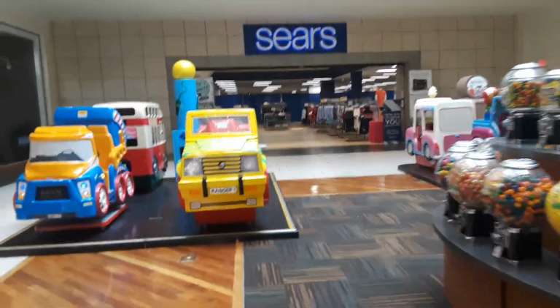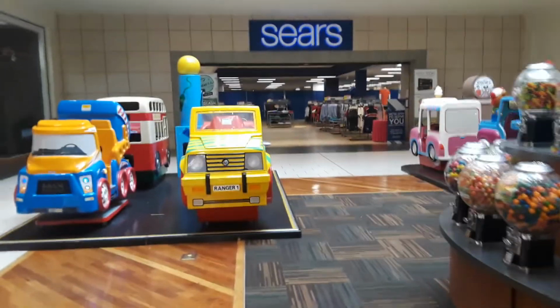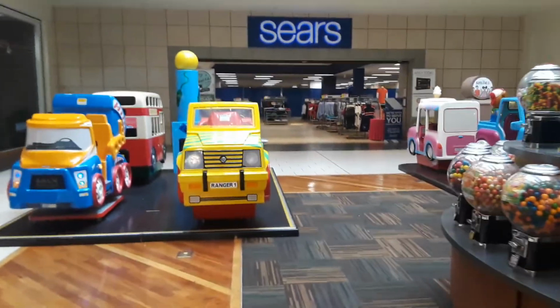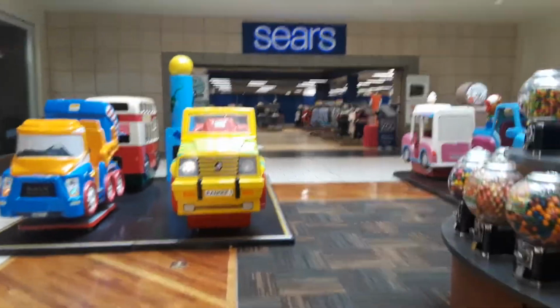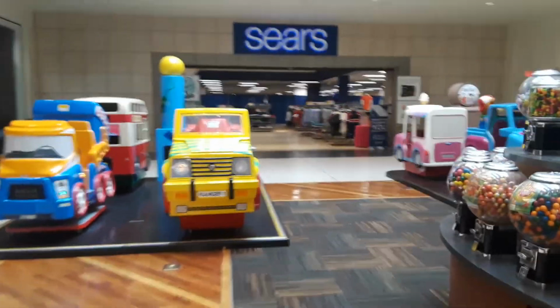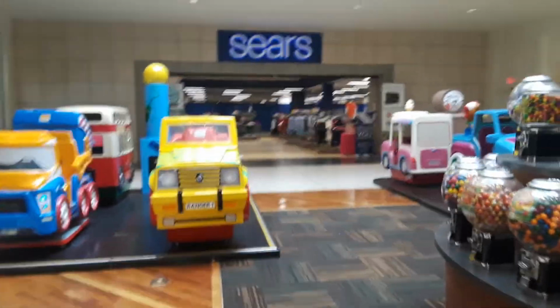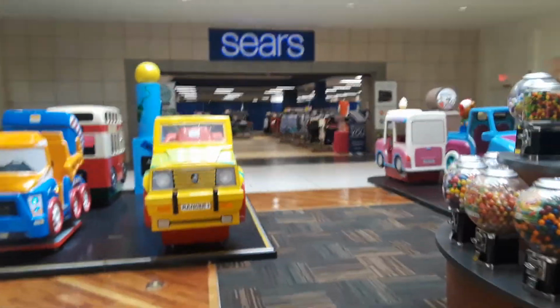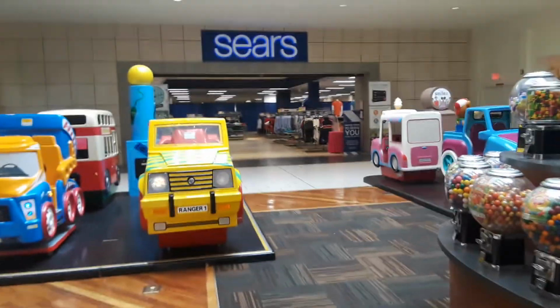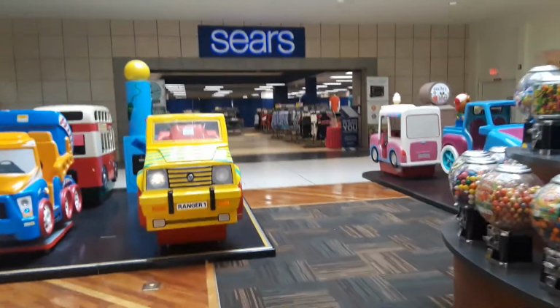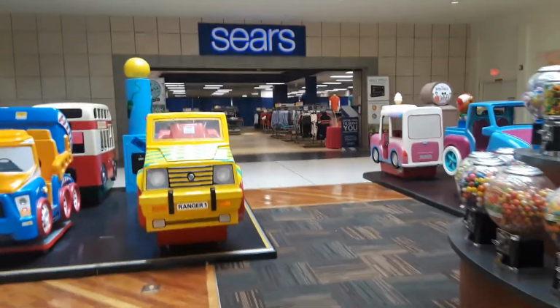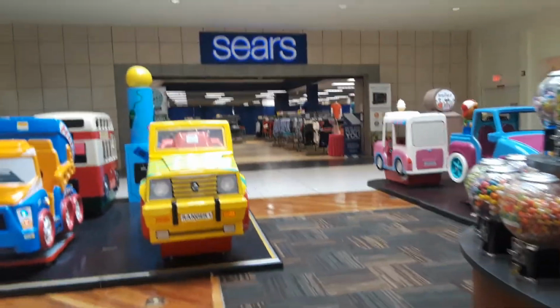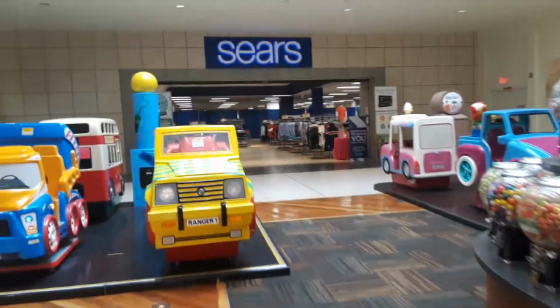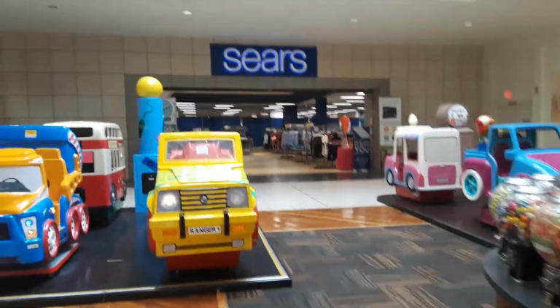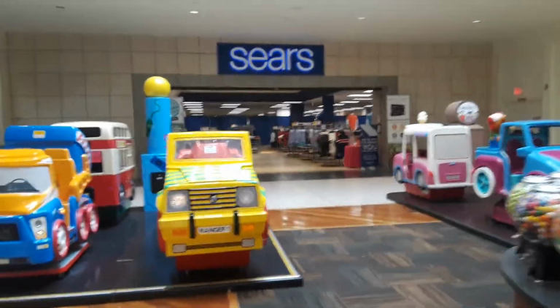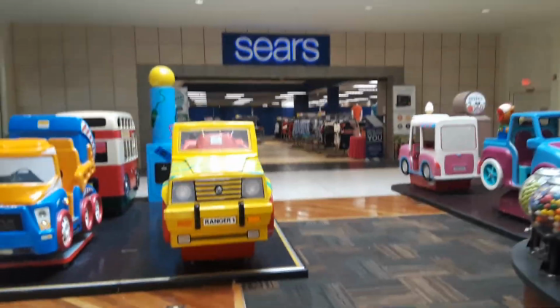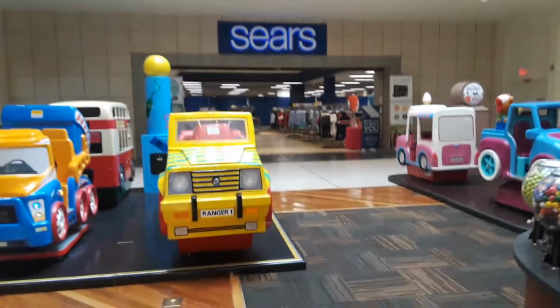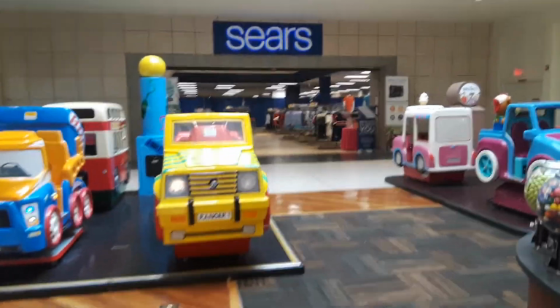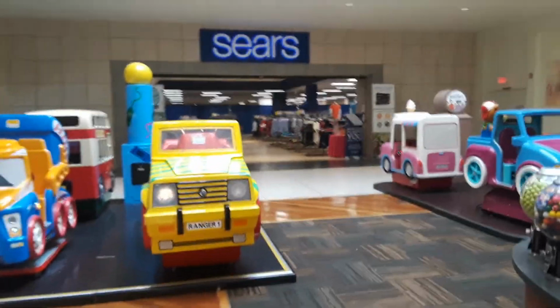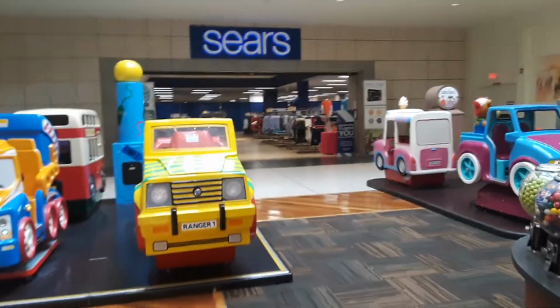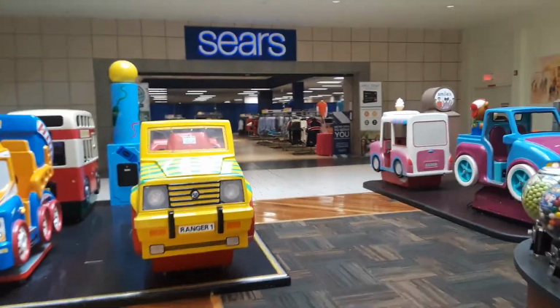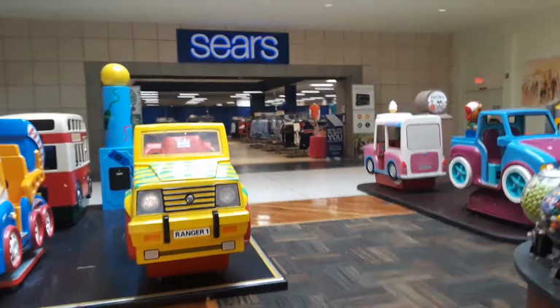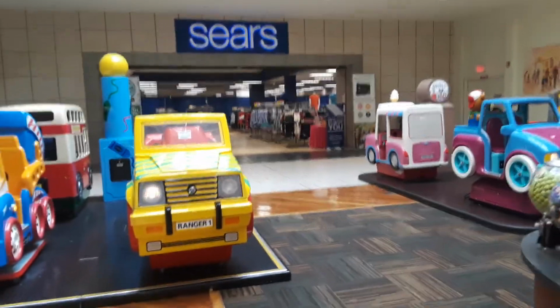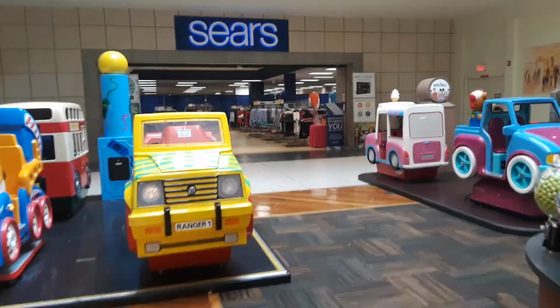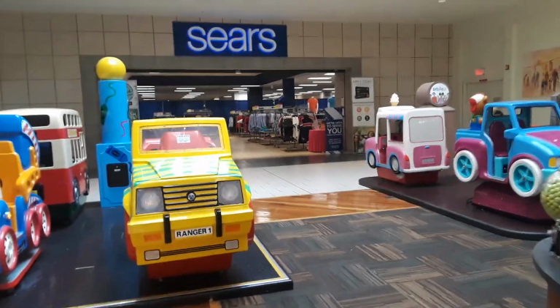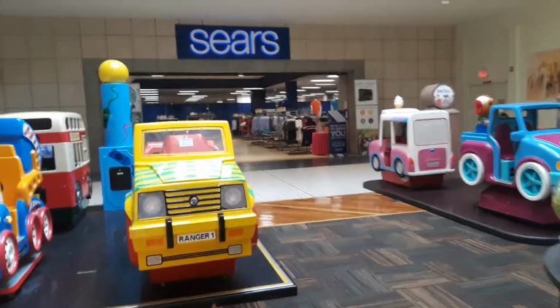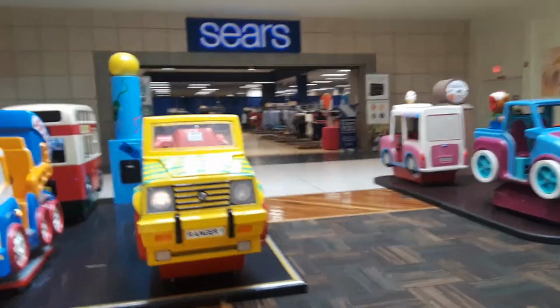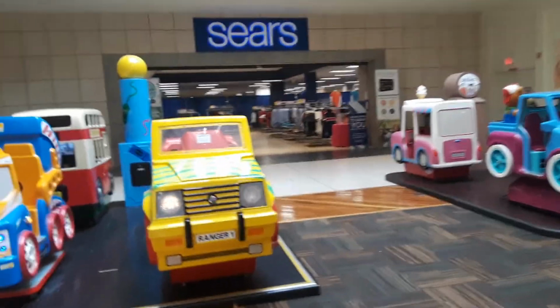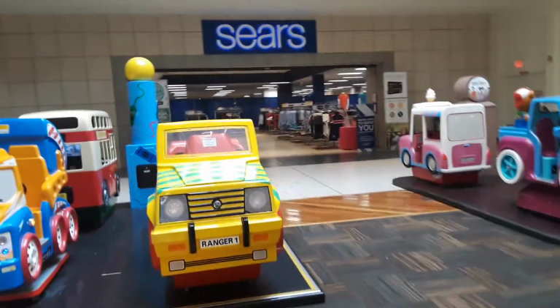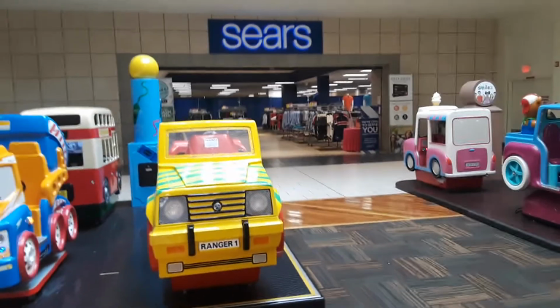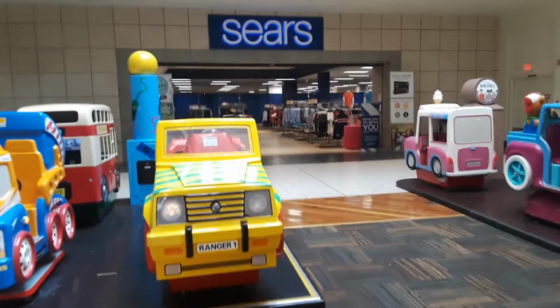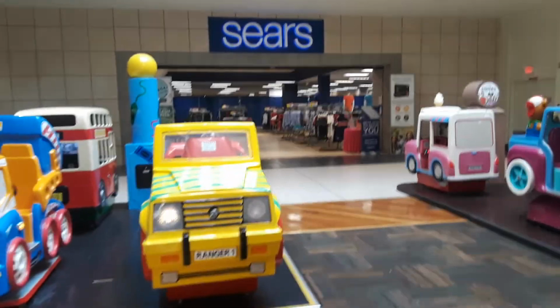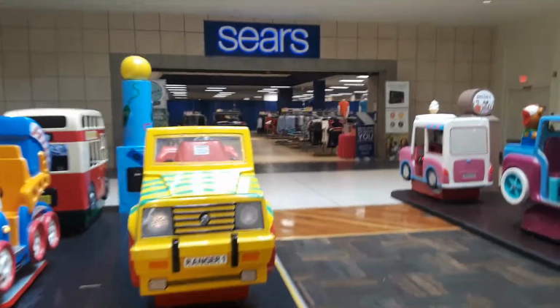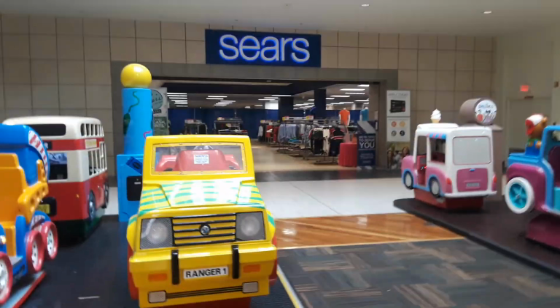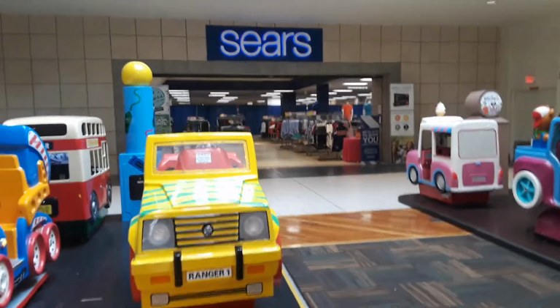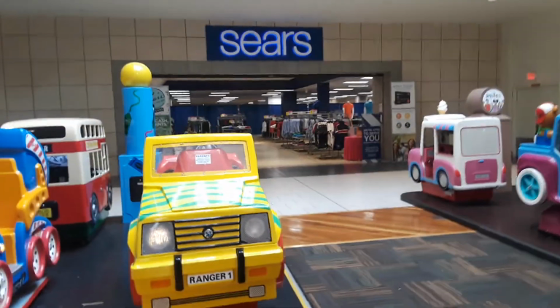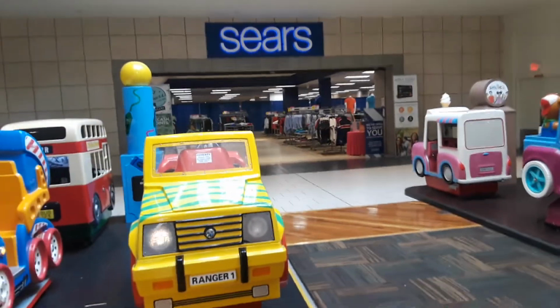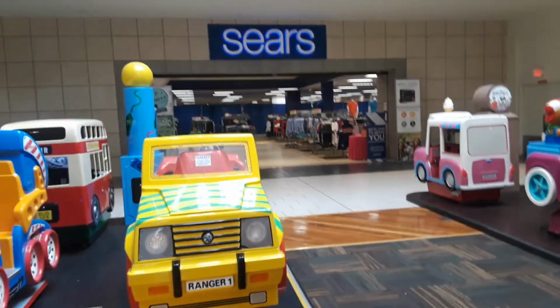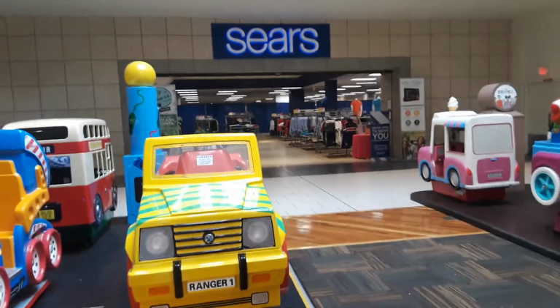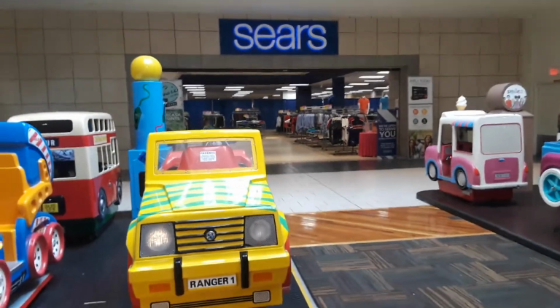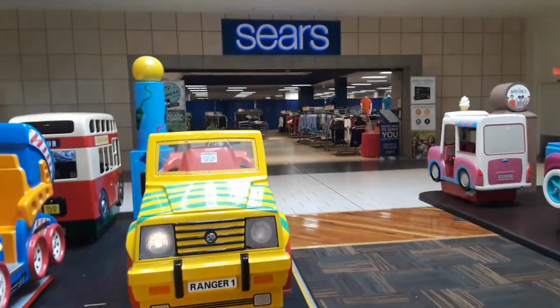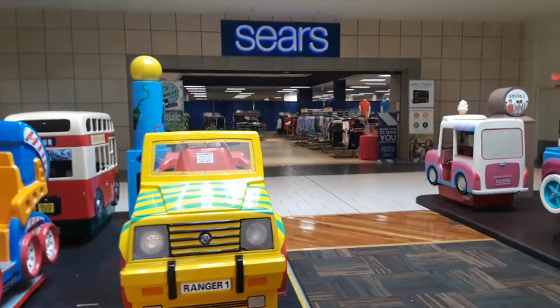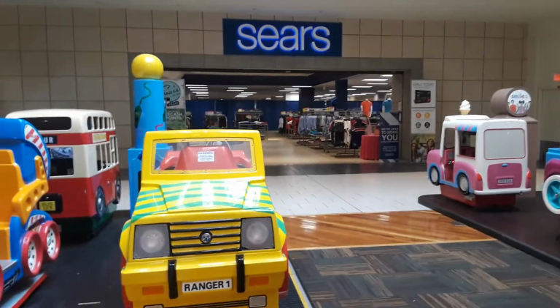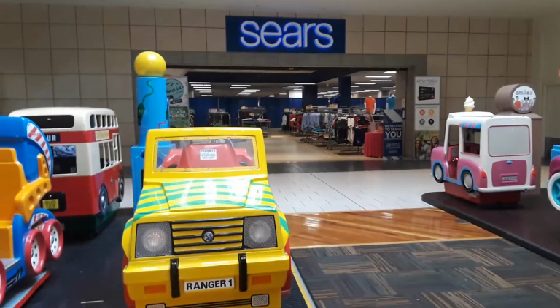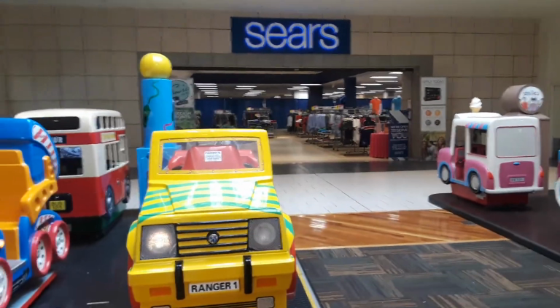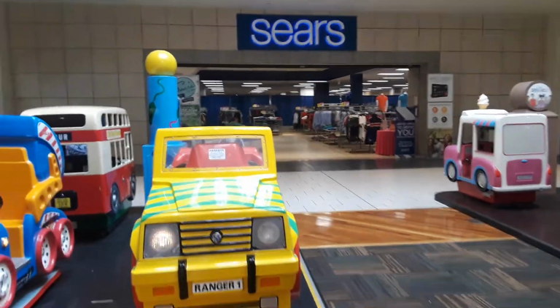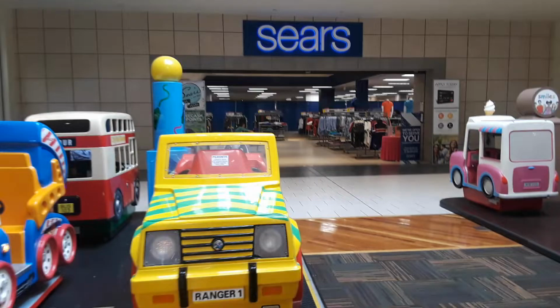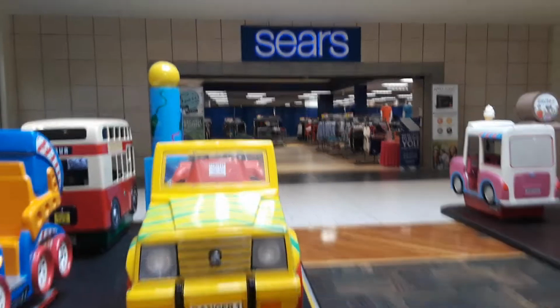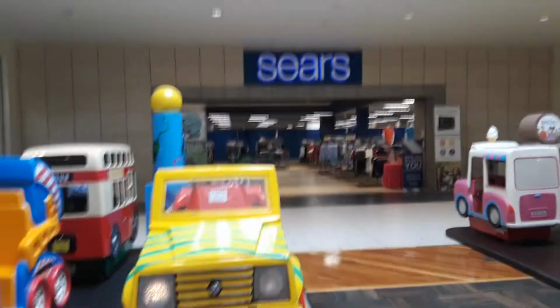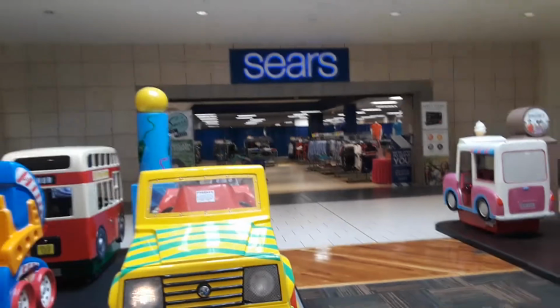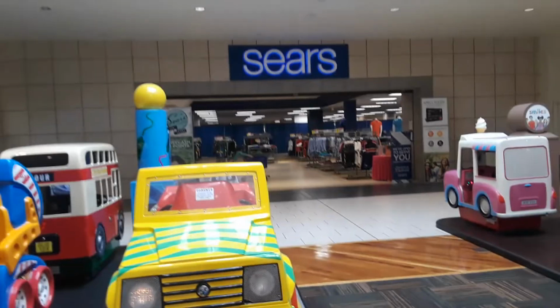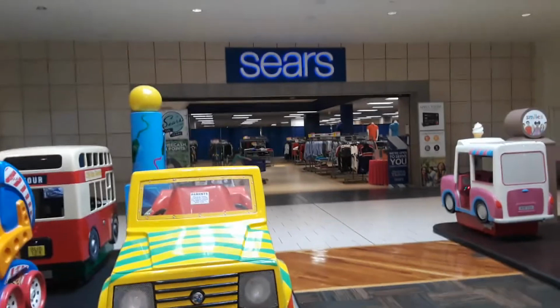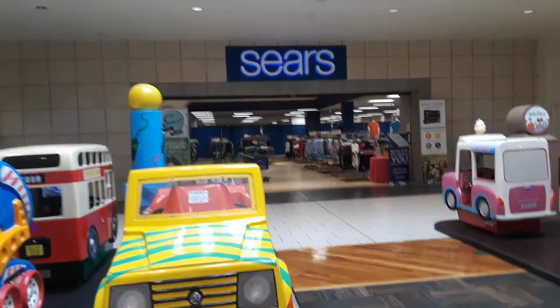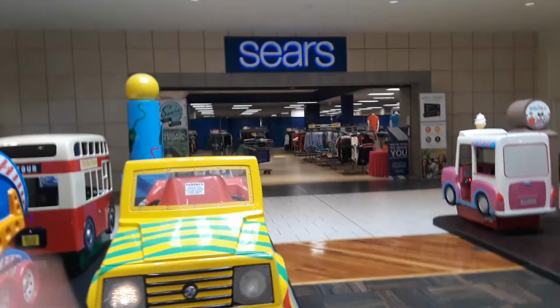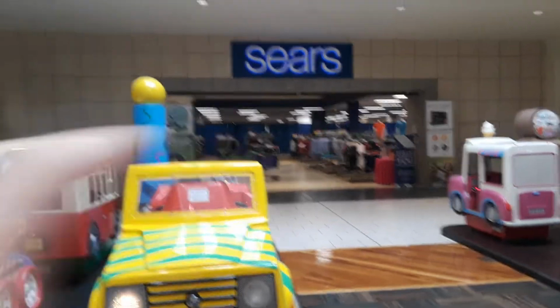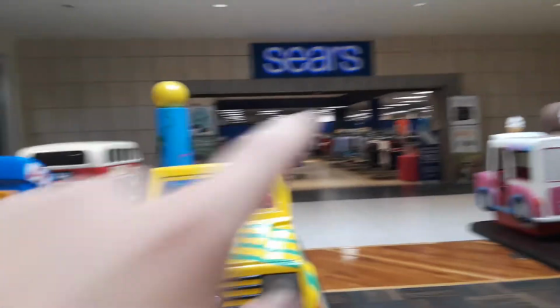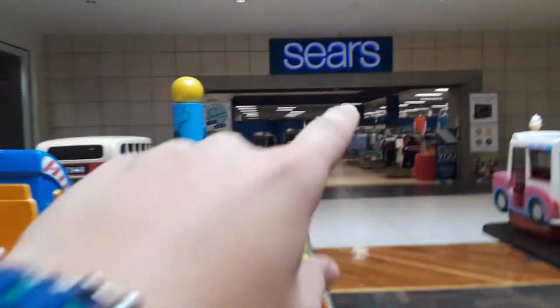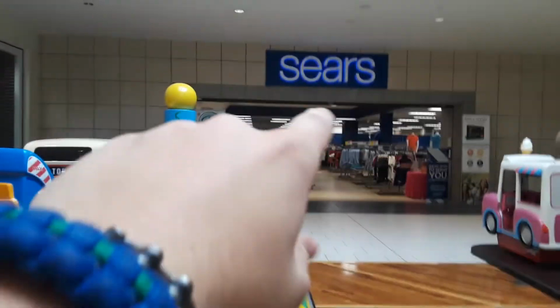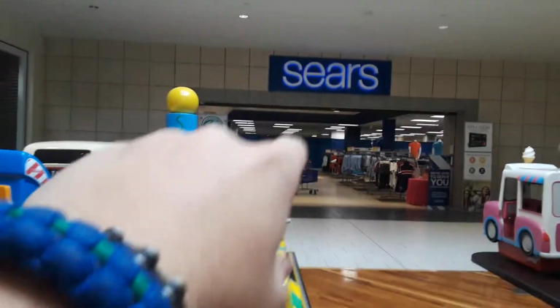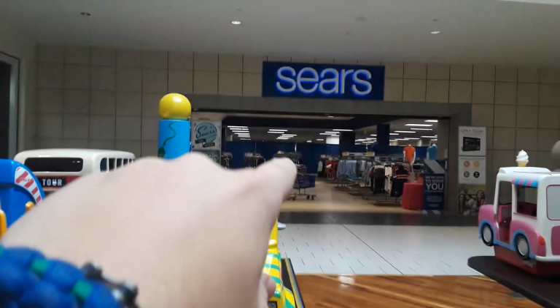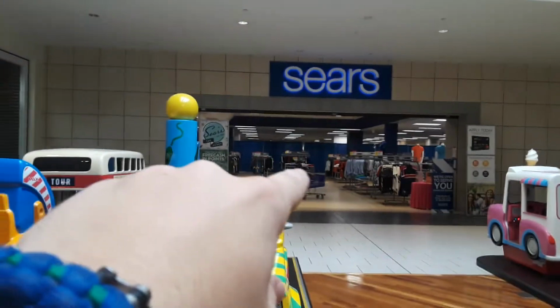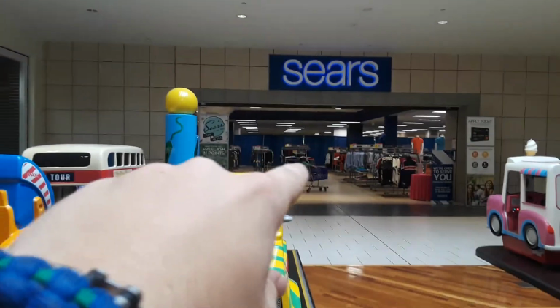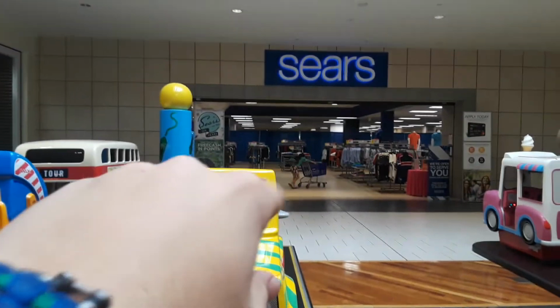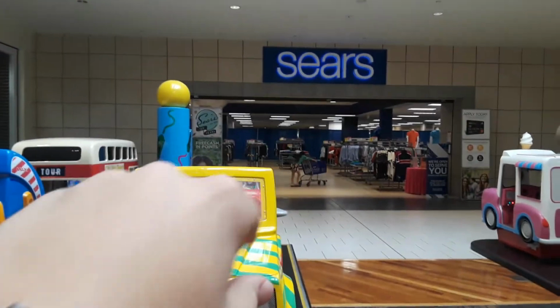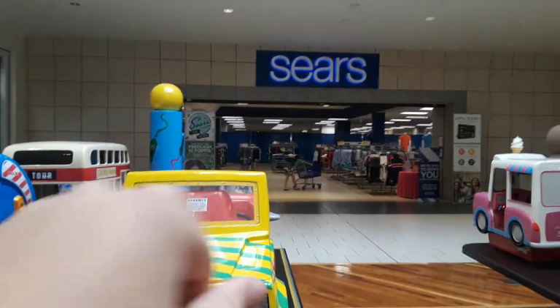All right, we are at Sears at the Jefferson Valley Mall. Not for long. Can you see those blue things?